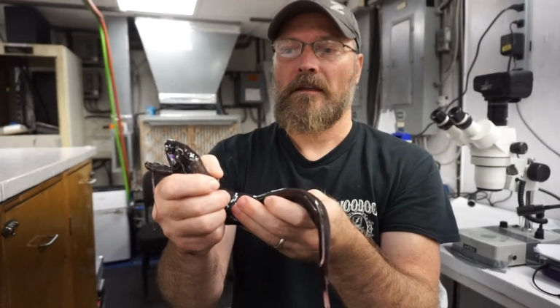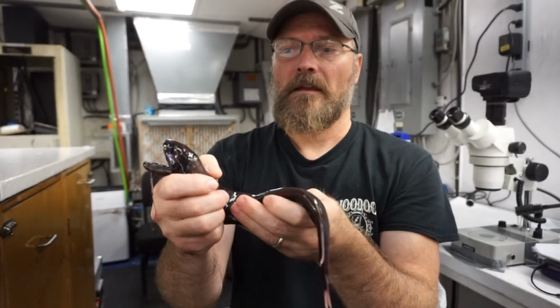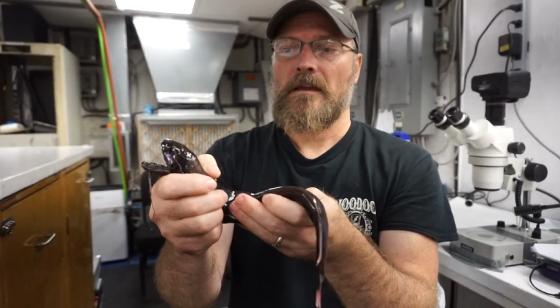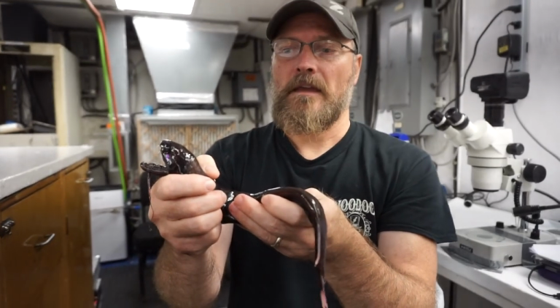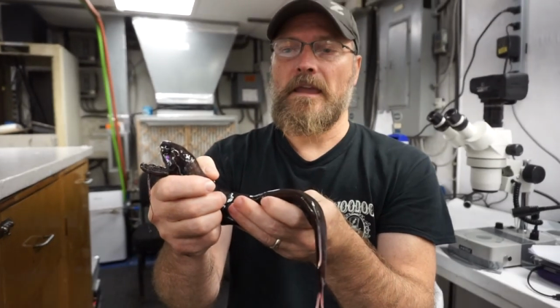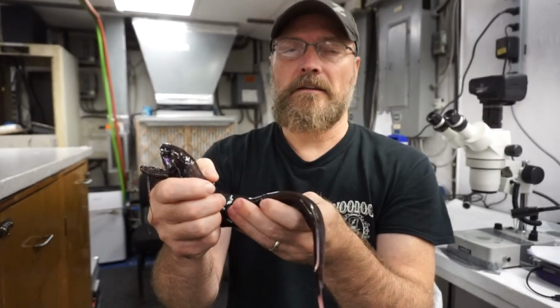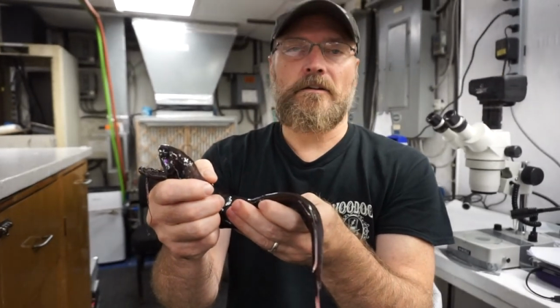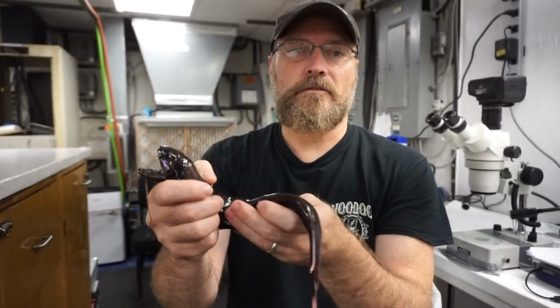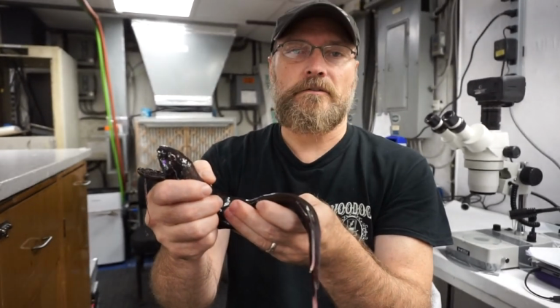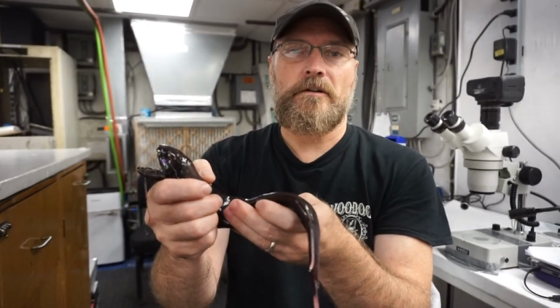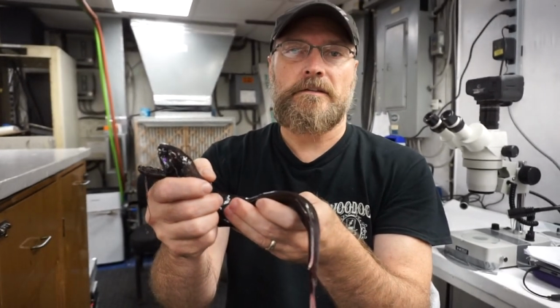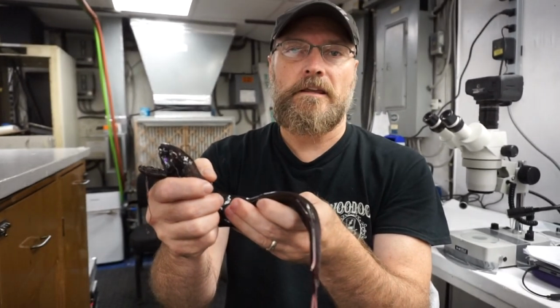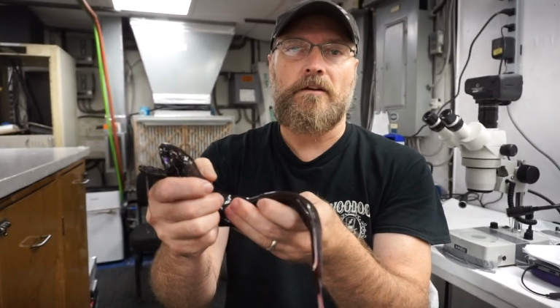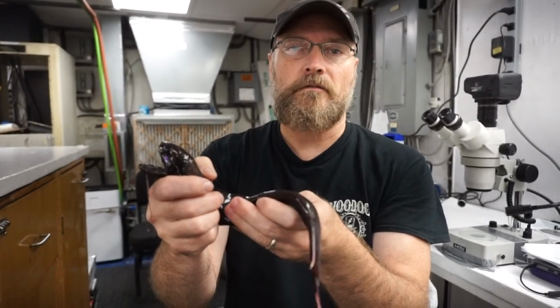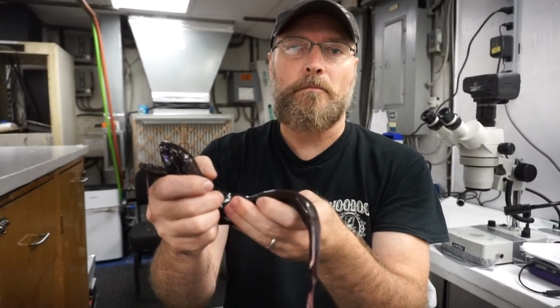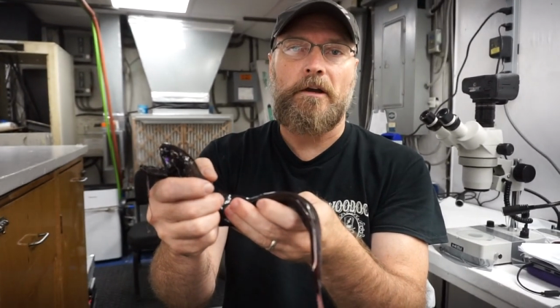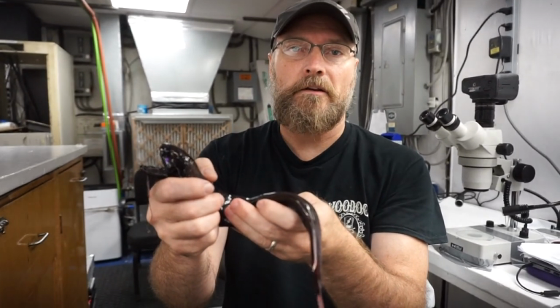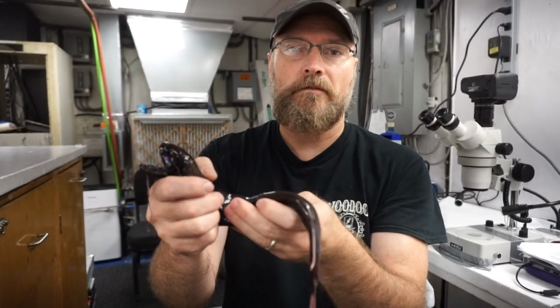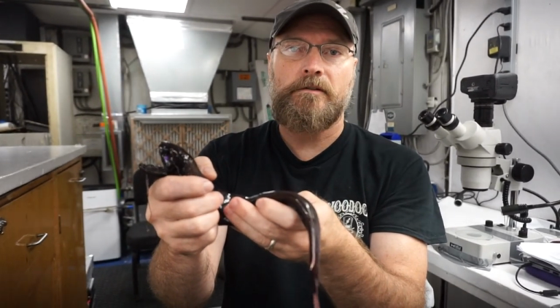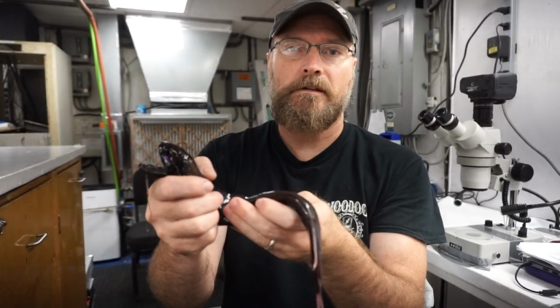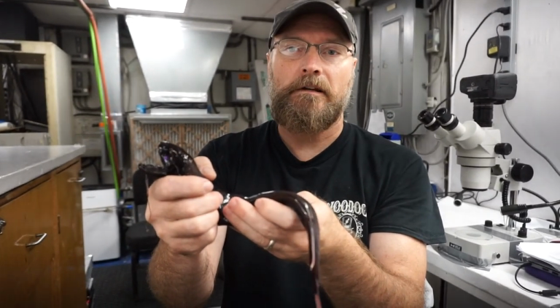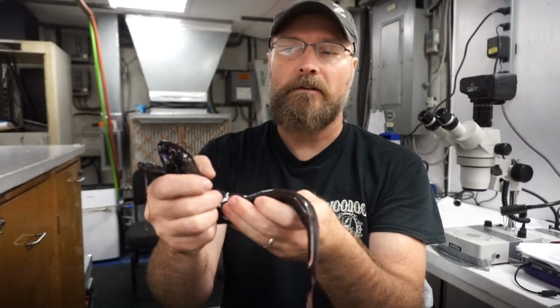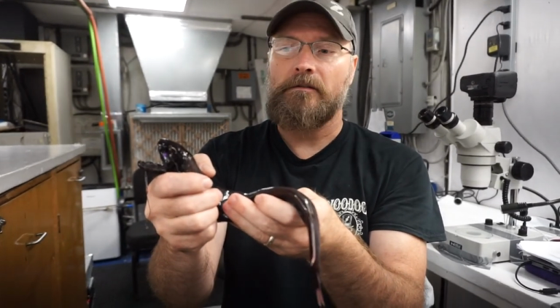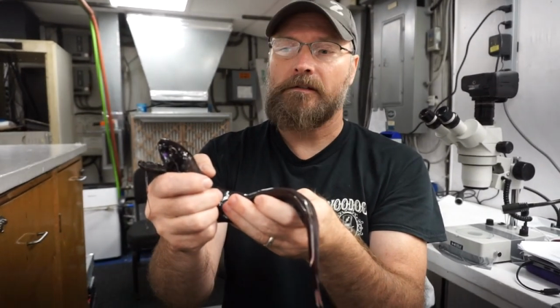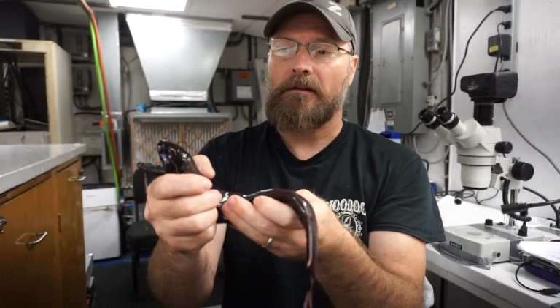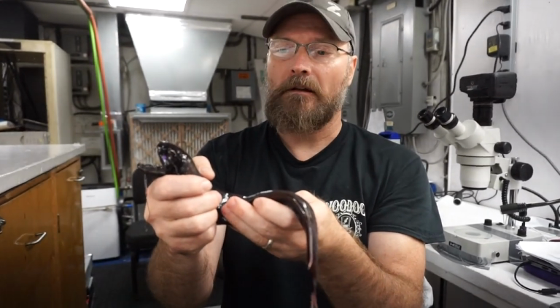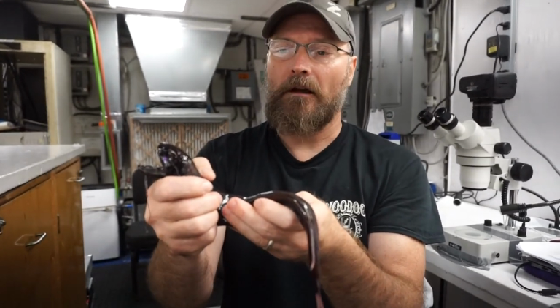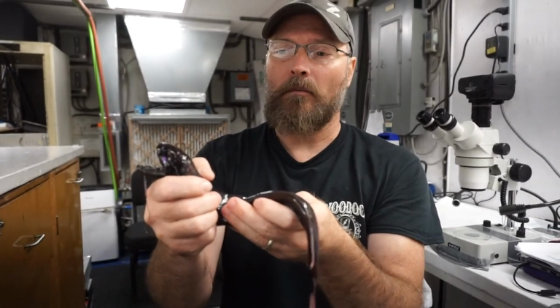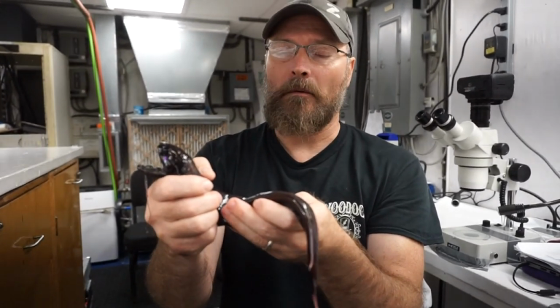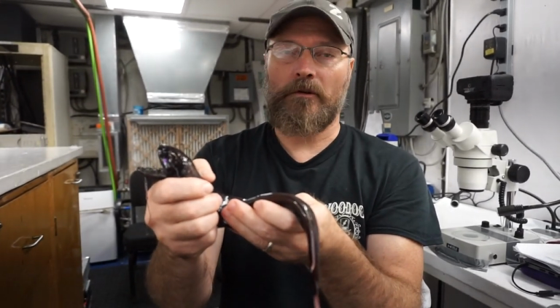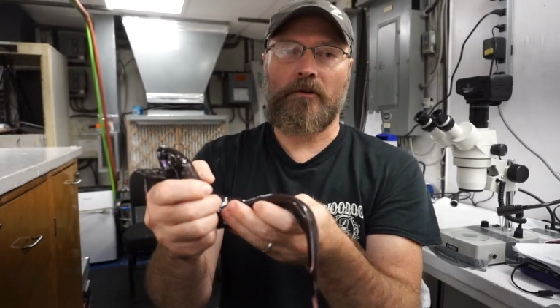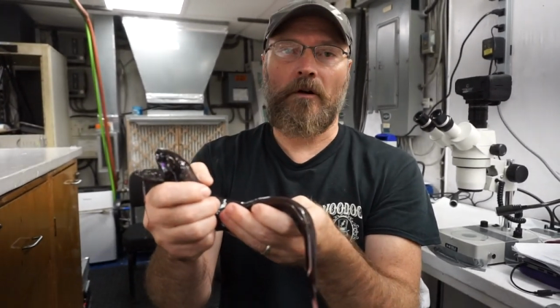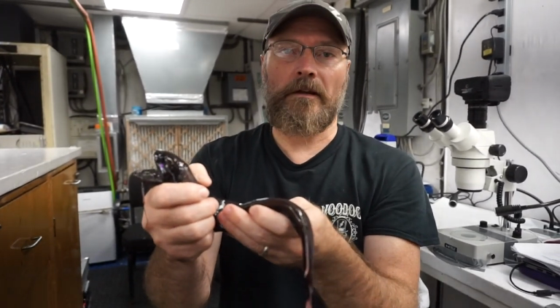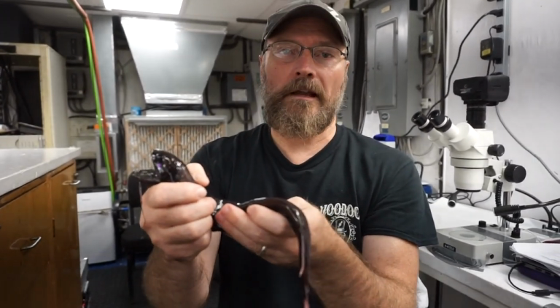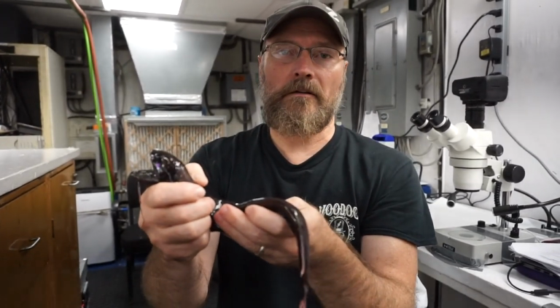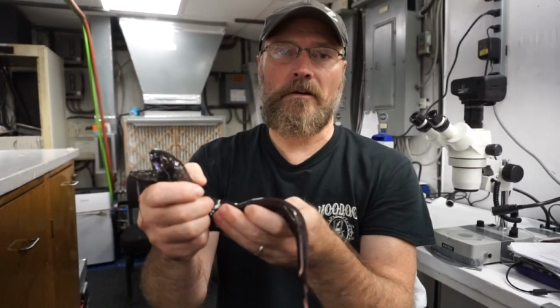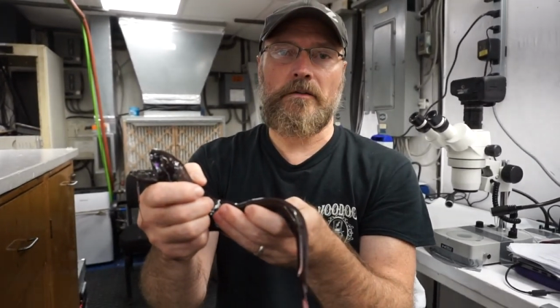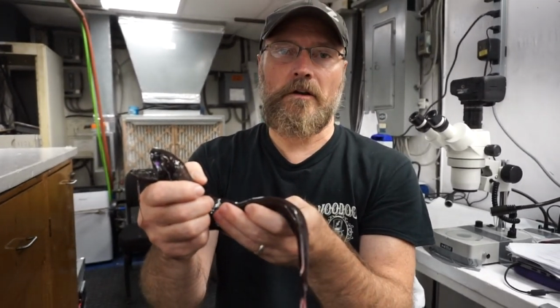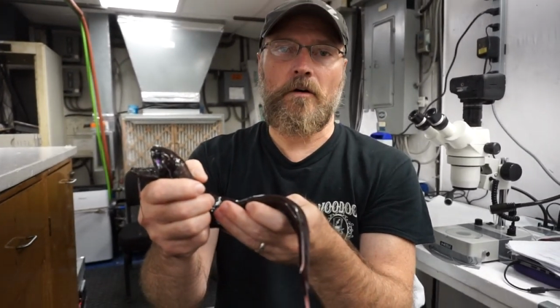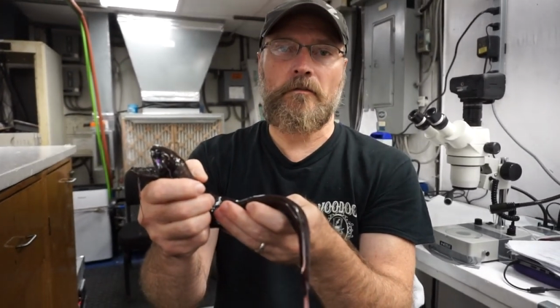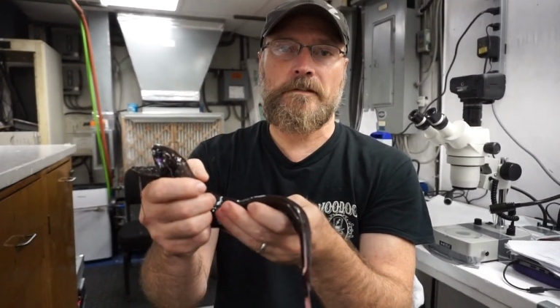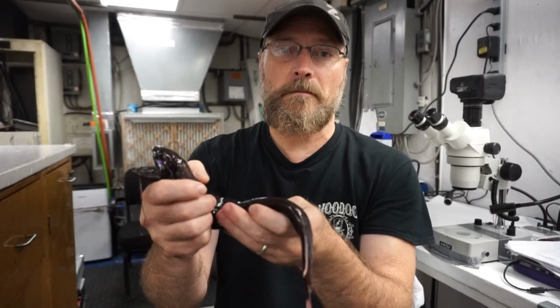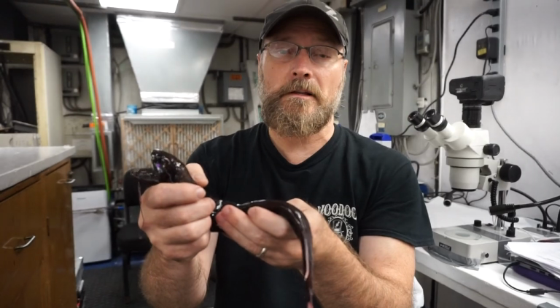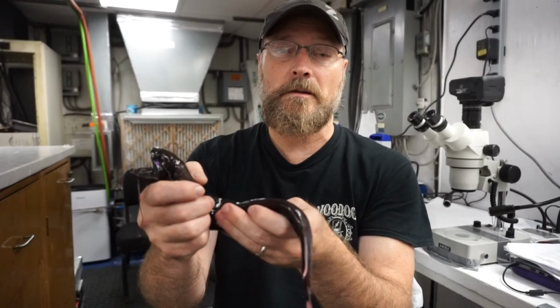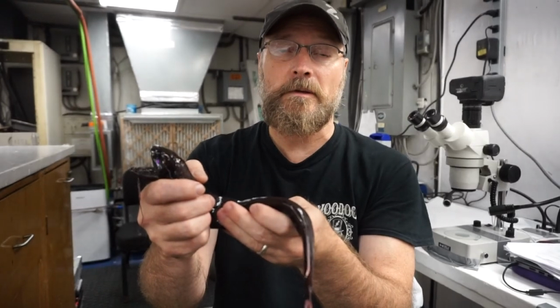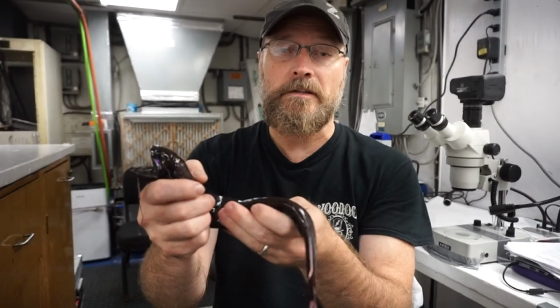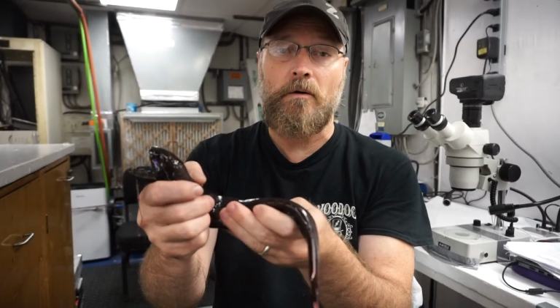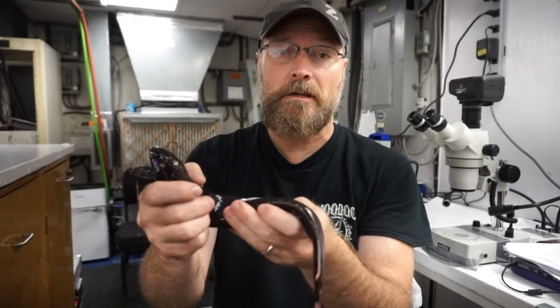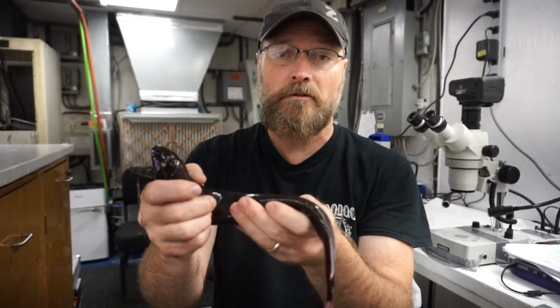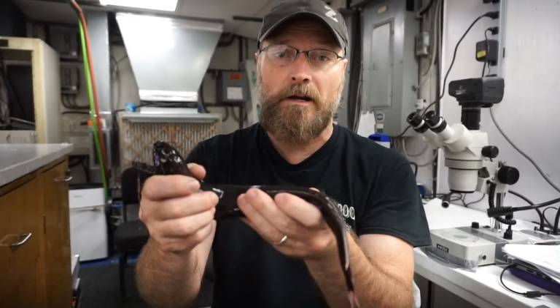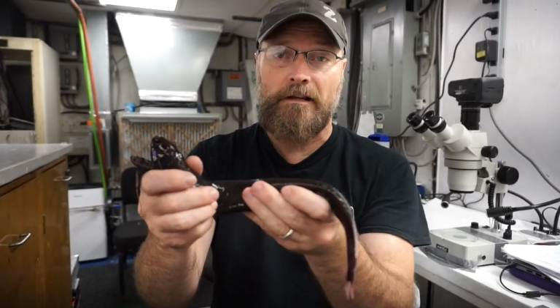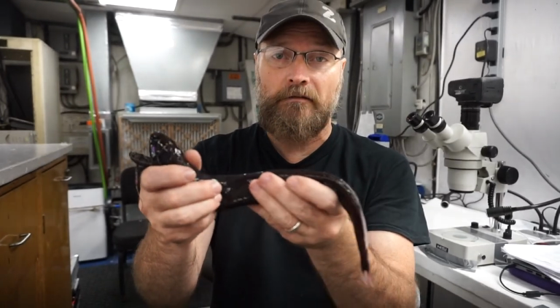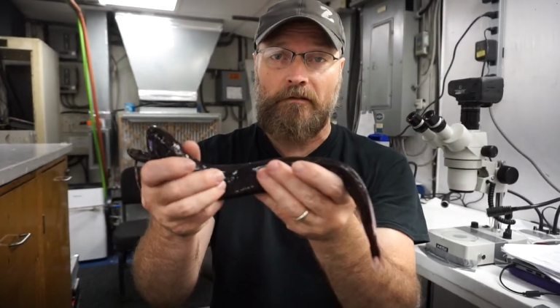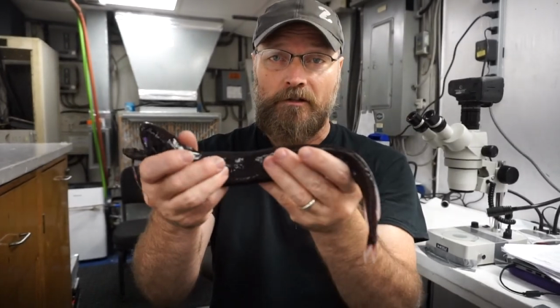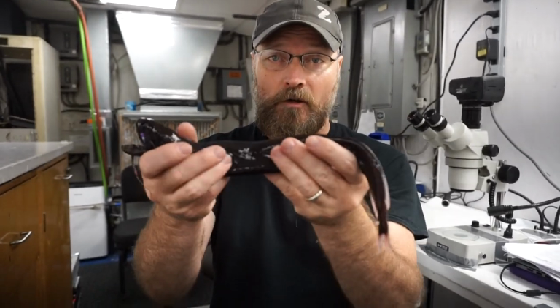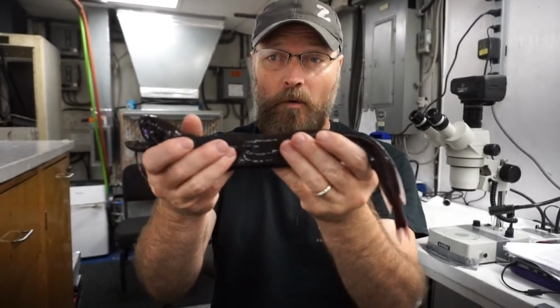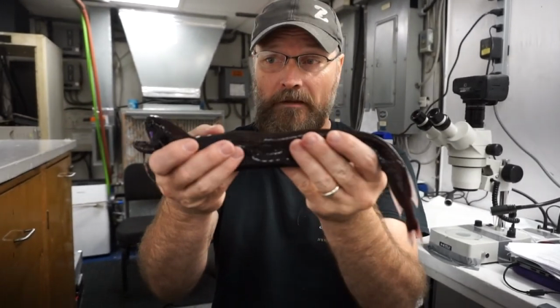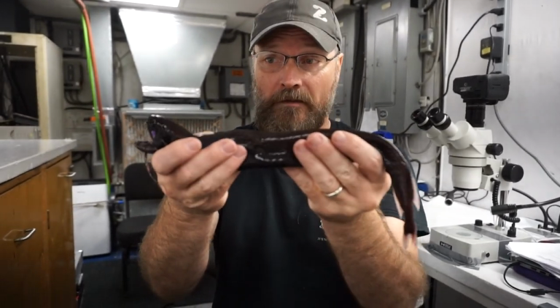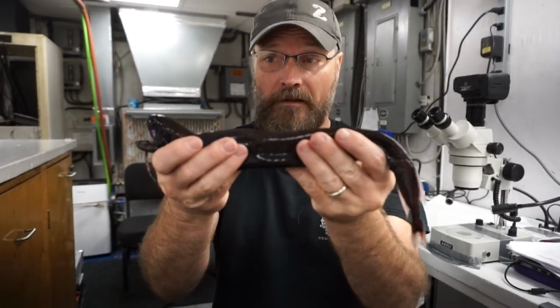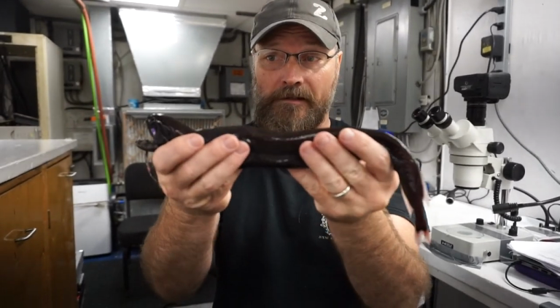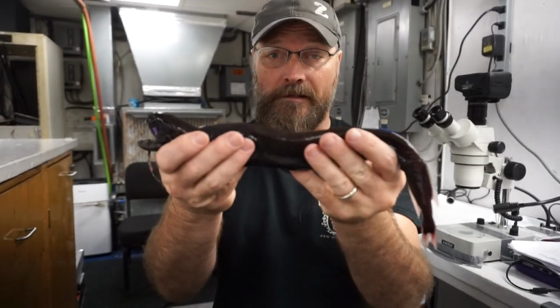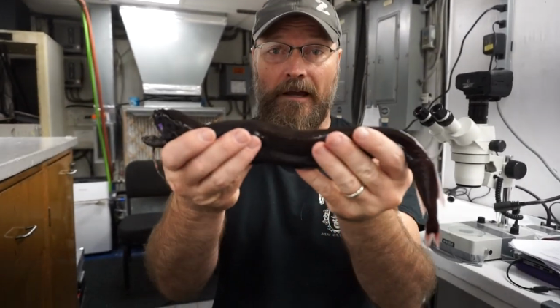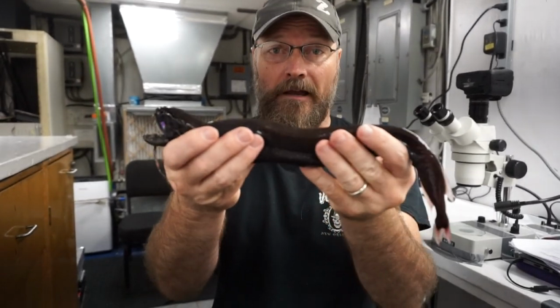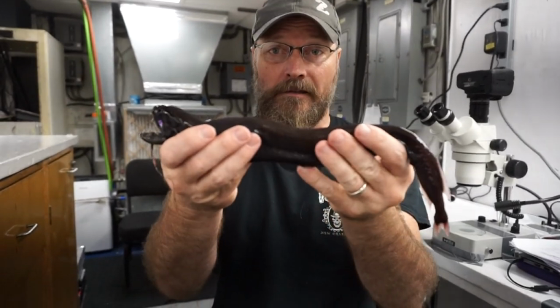Hey, Dr. Dante here for Biodiversity News. When we're trawling out here in the Gulf, typically we don't get dragonfish quite this size.